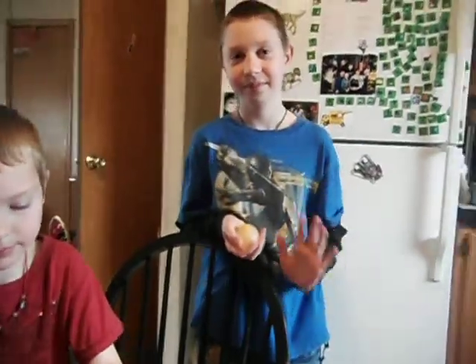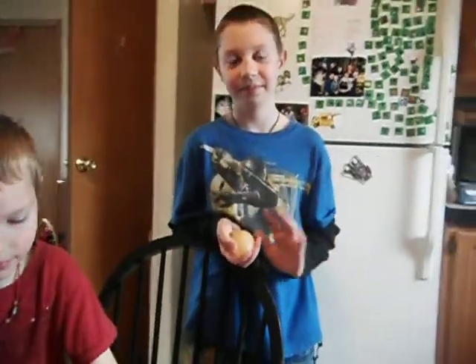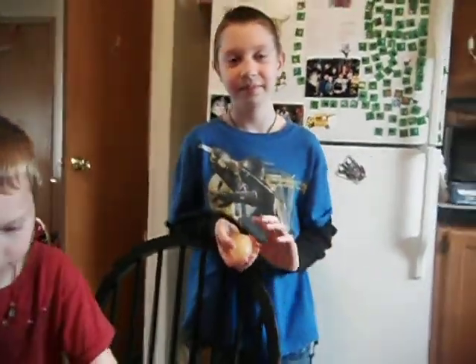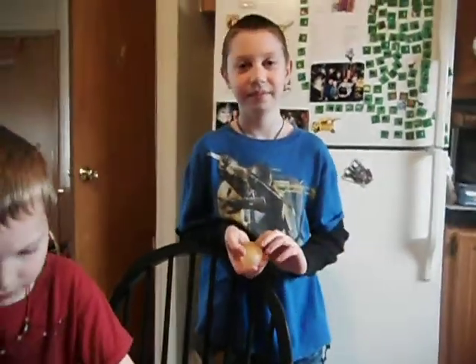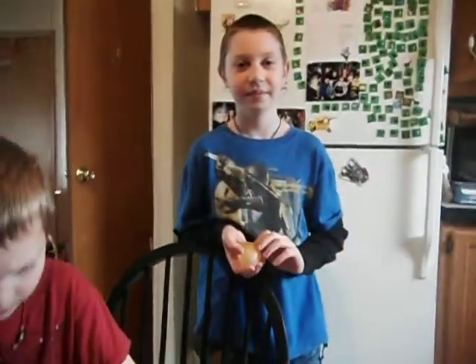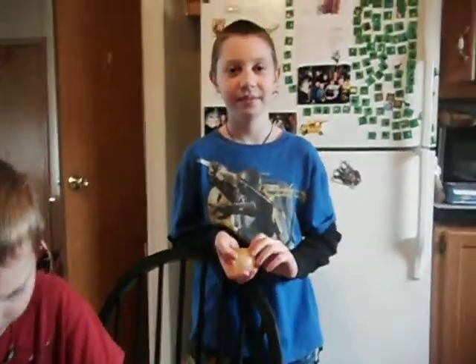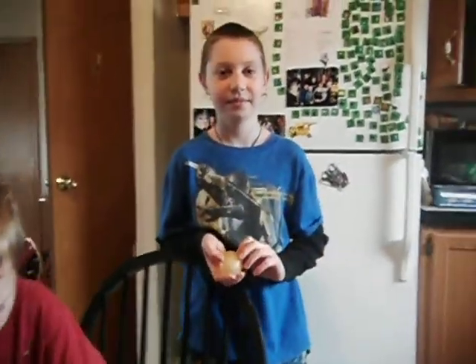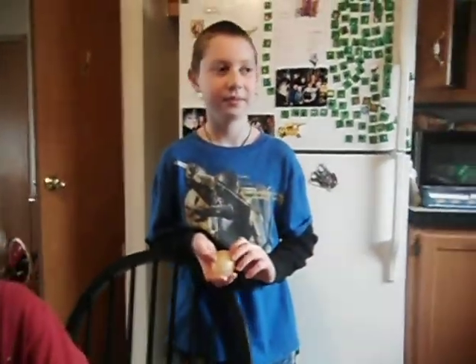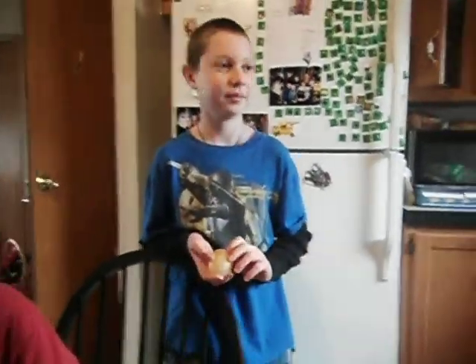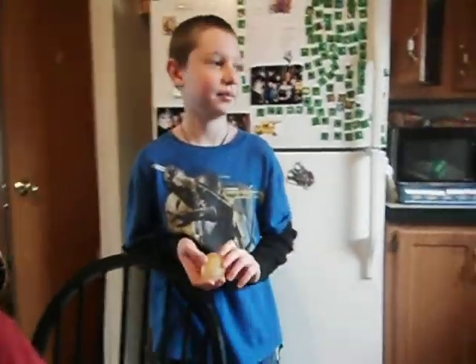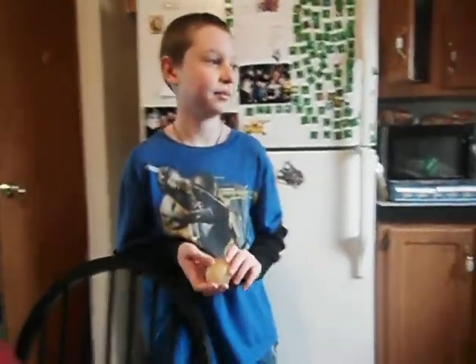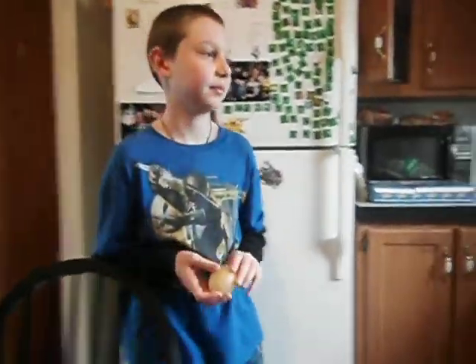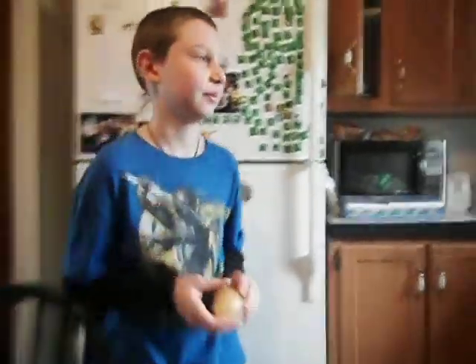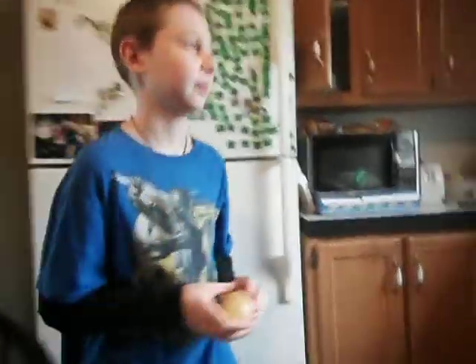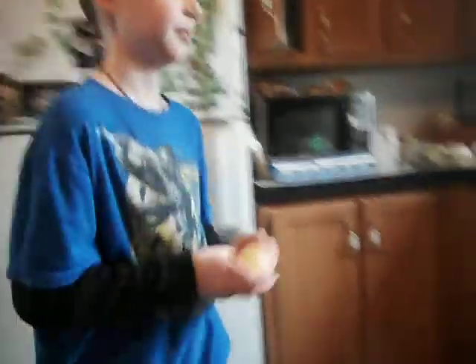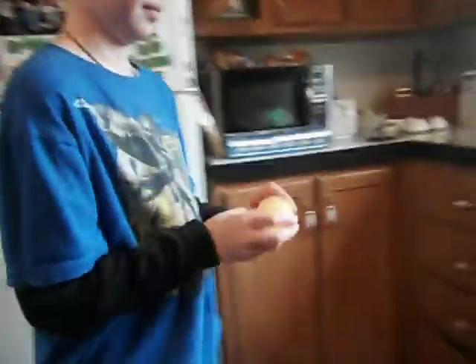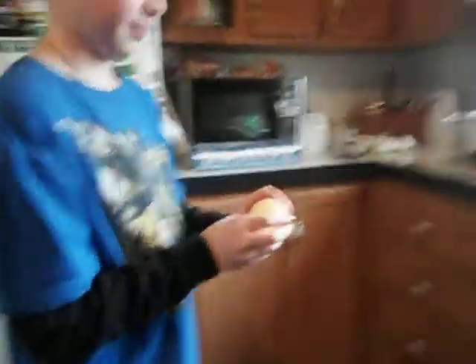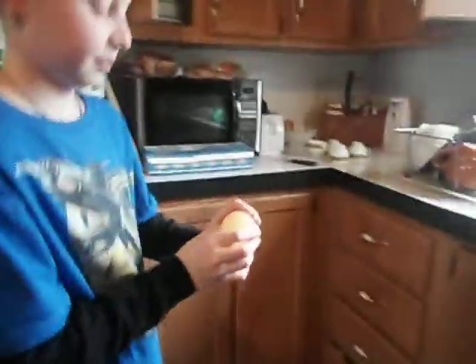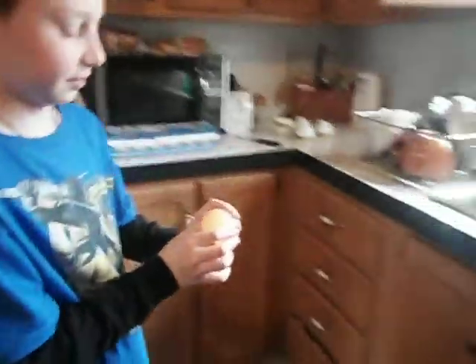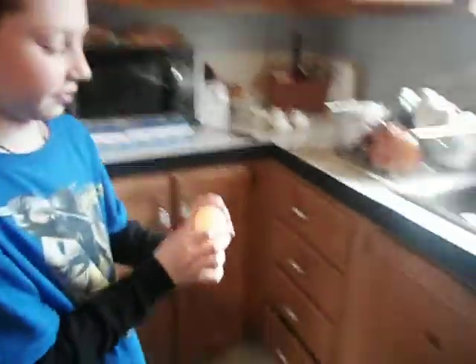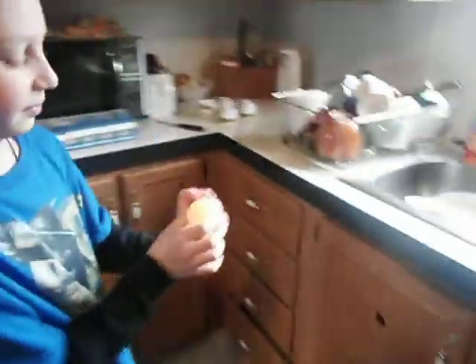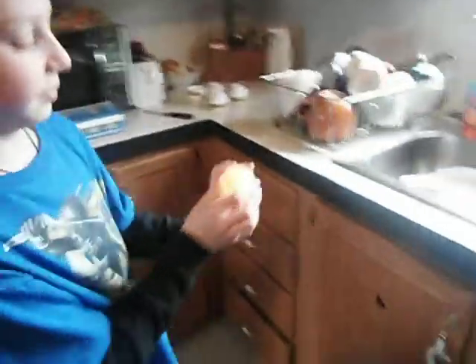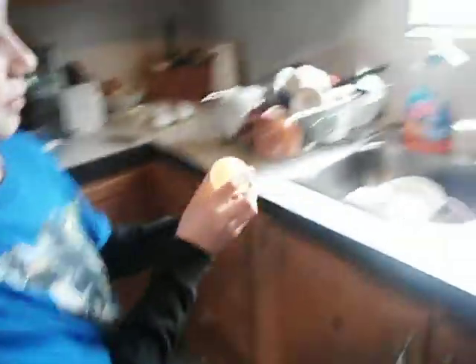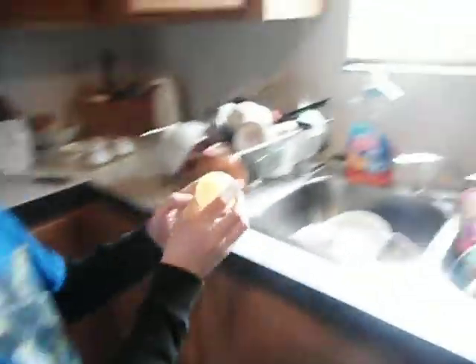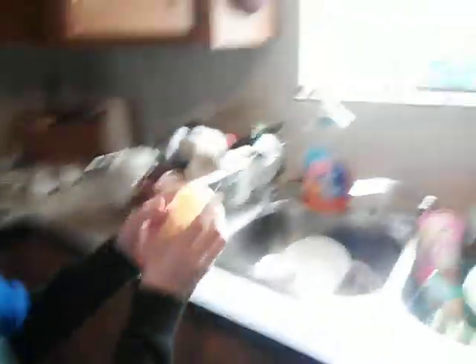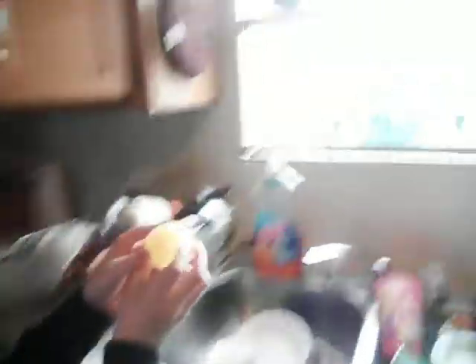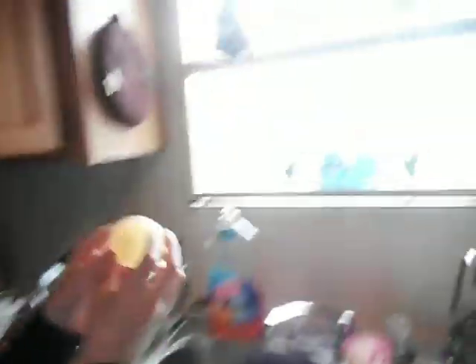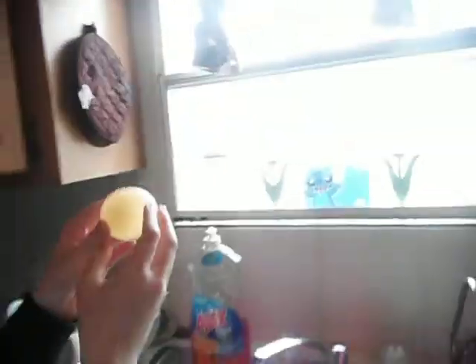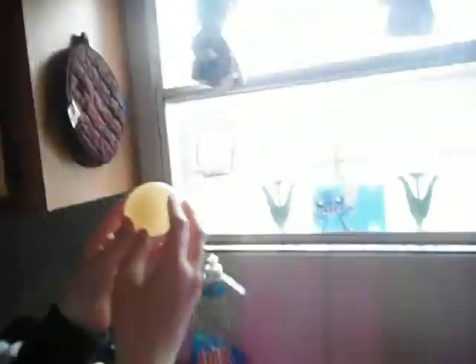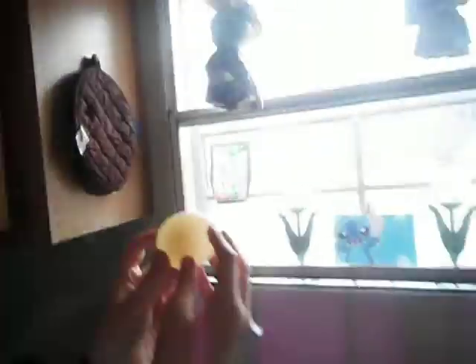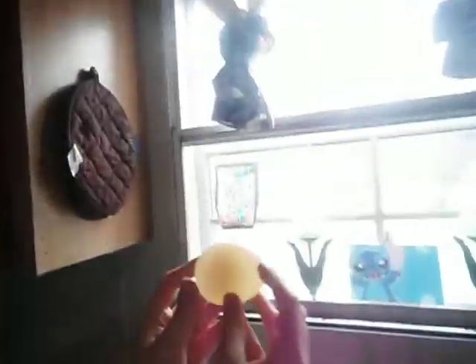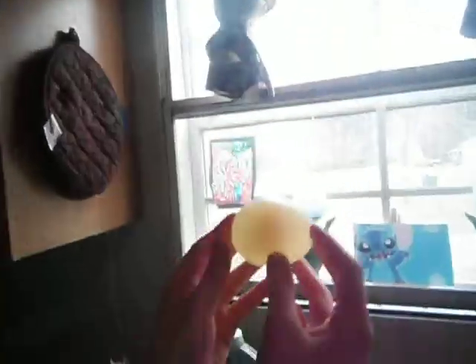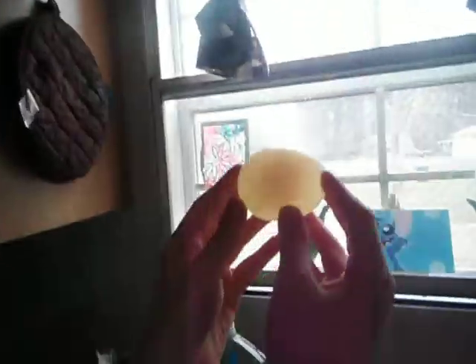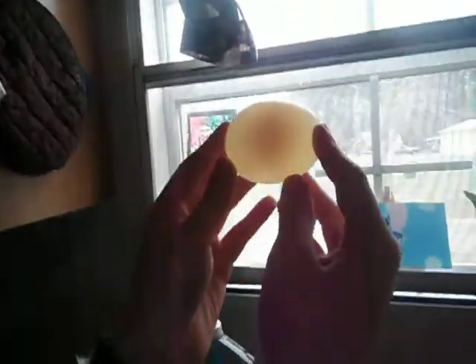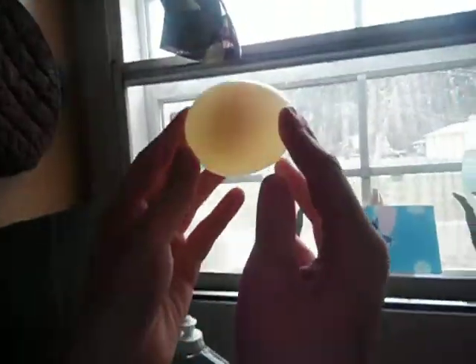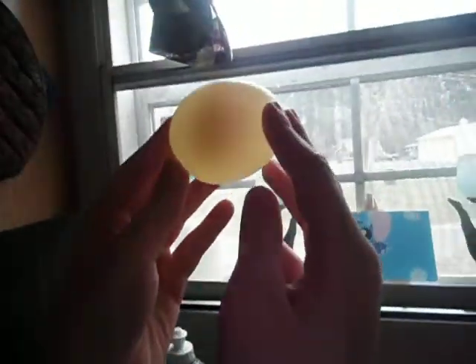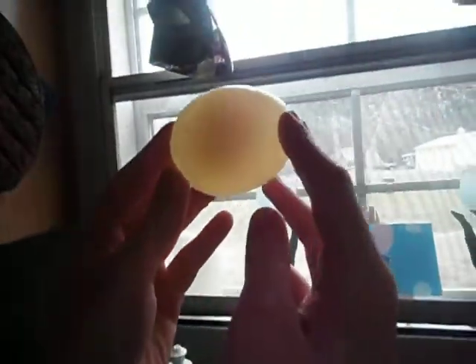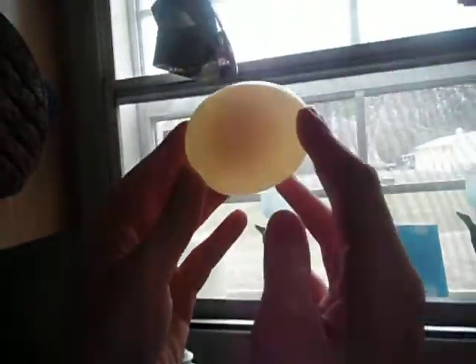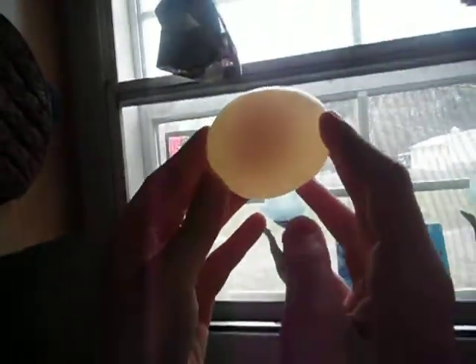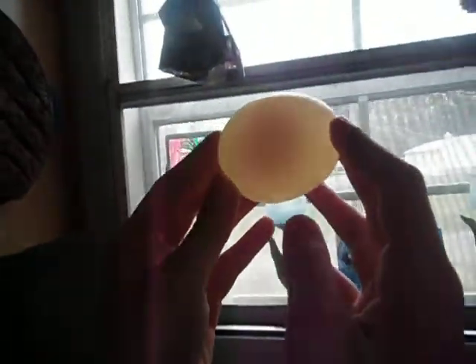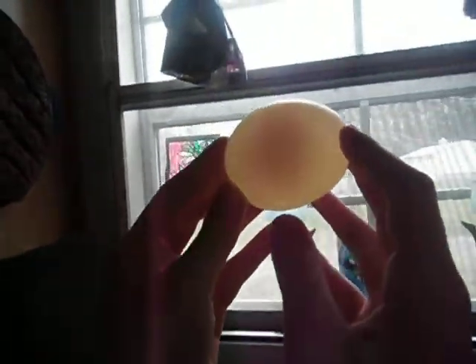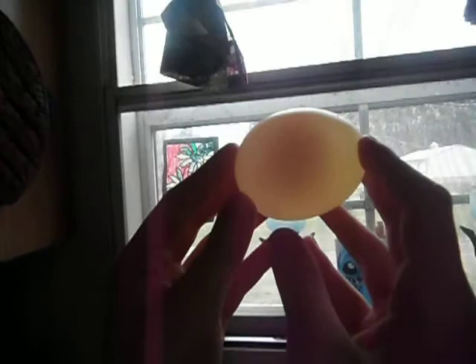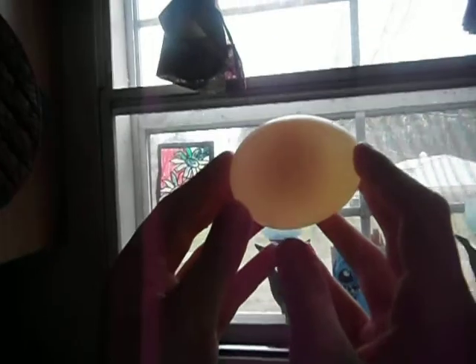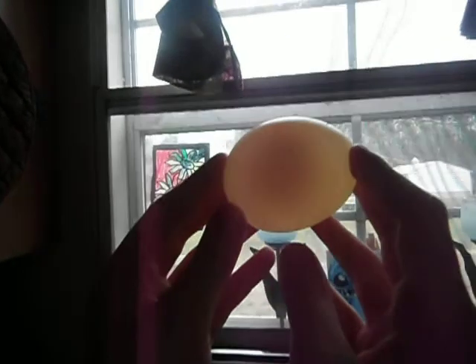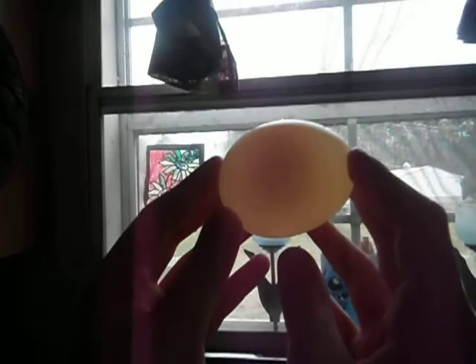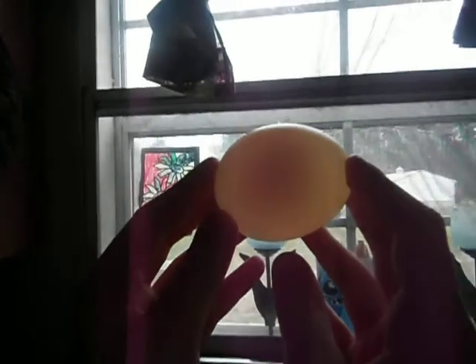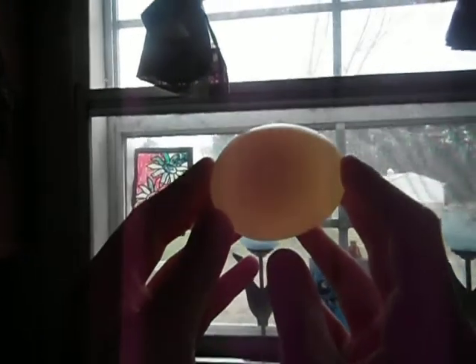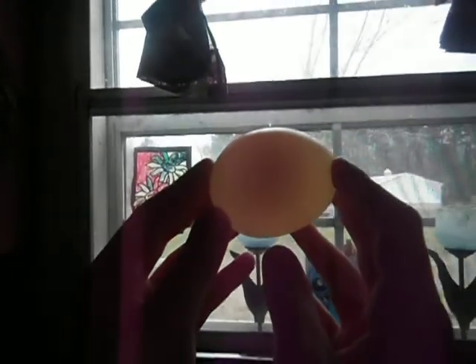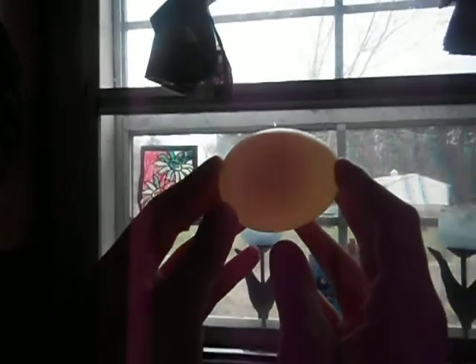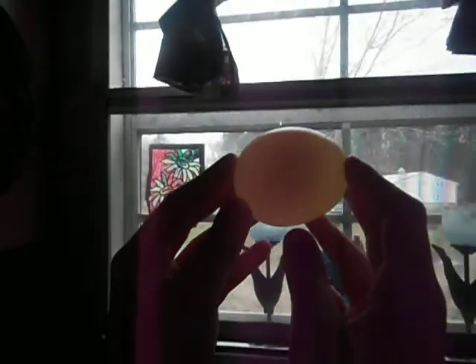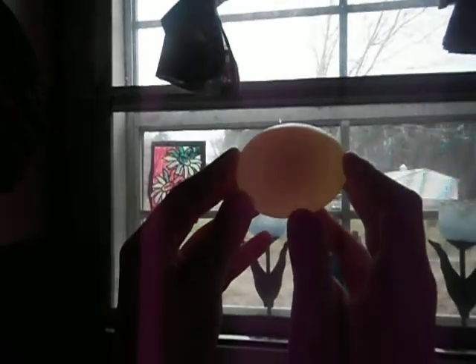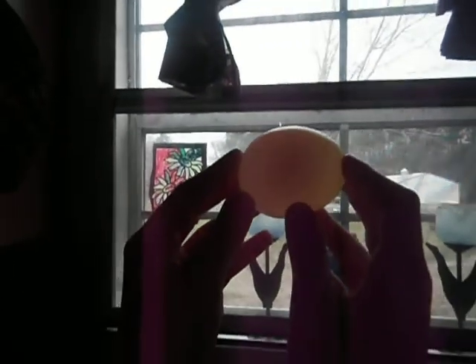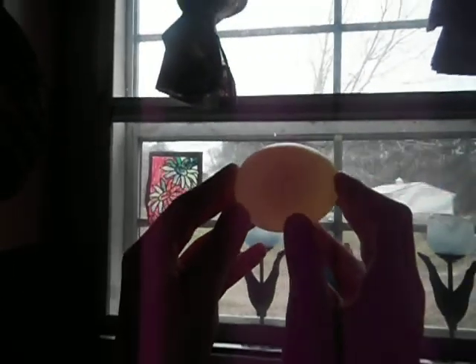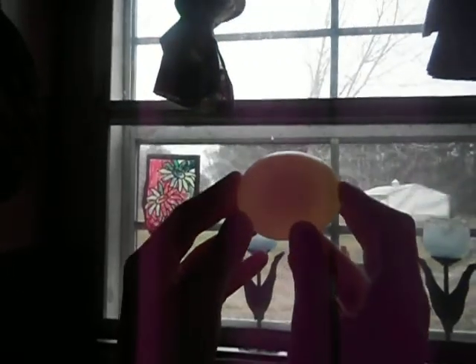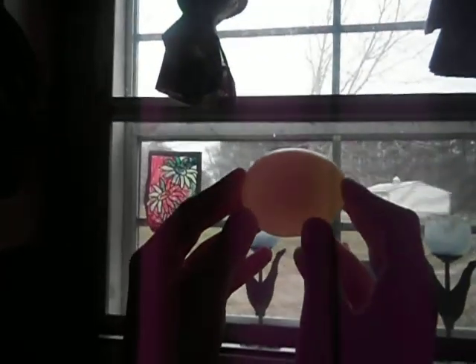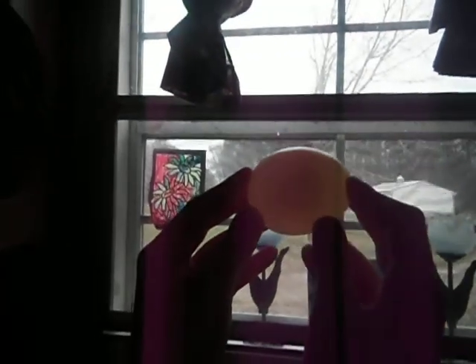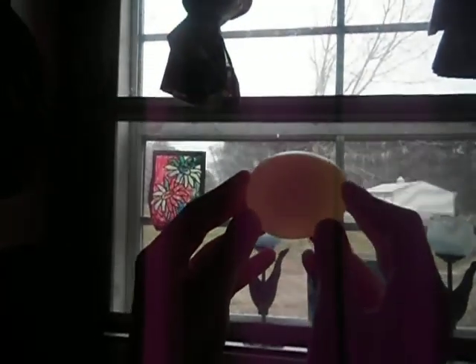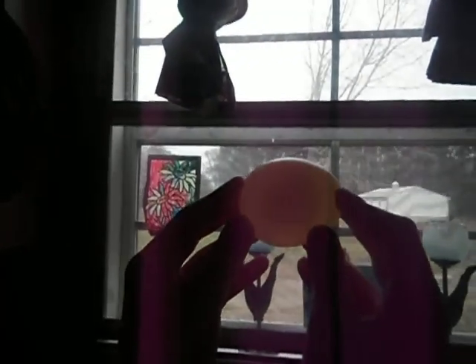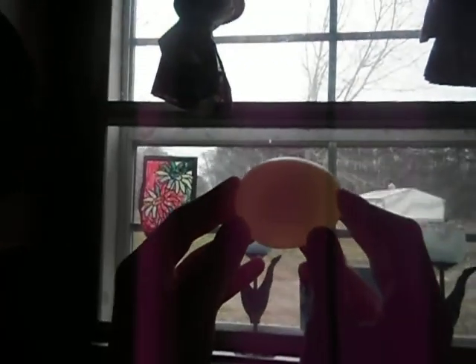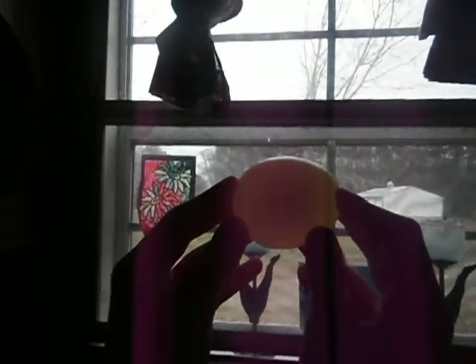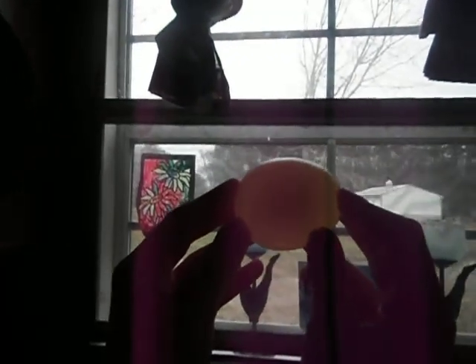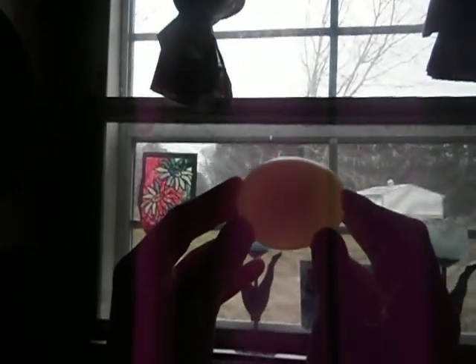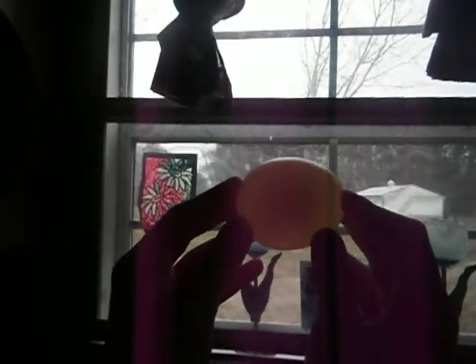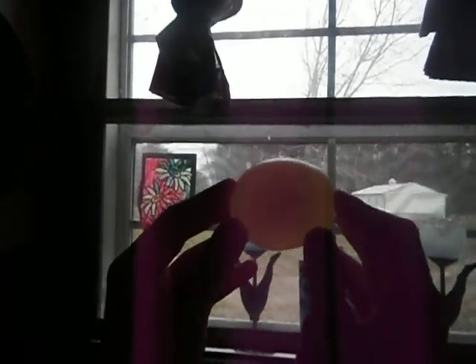Hold it up to the light so we can really see it. Kind of like a Chinese jelly egg. You can see the inside of it.